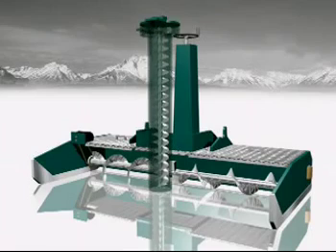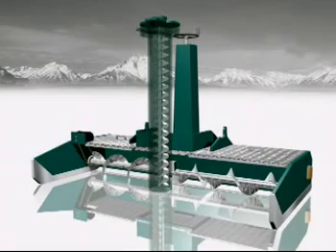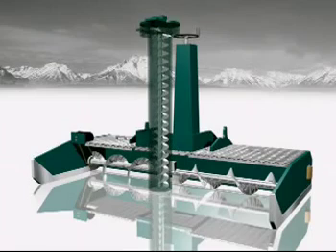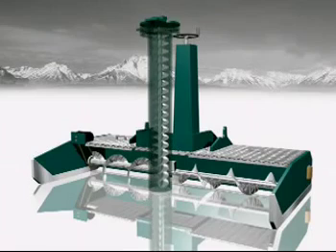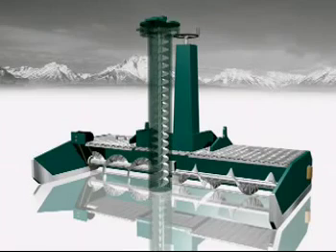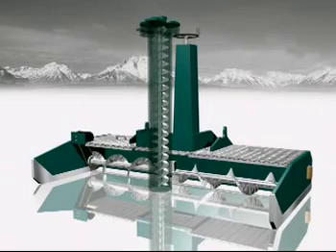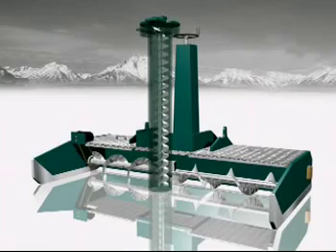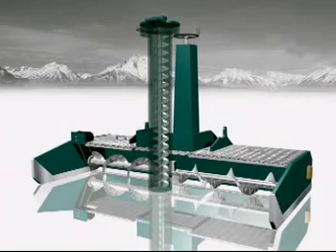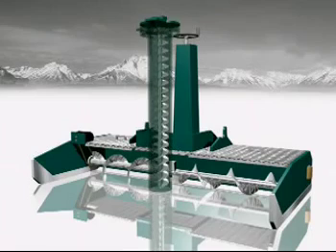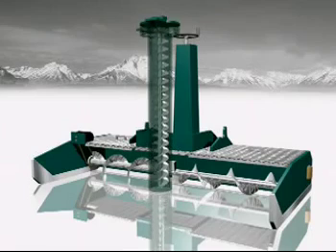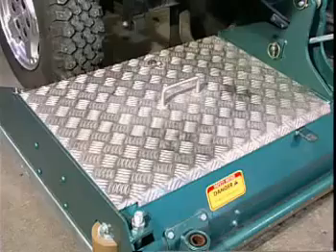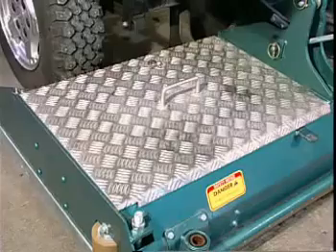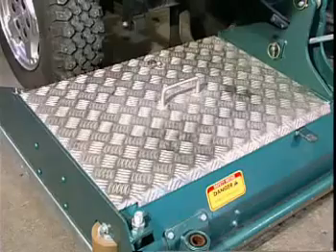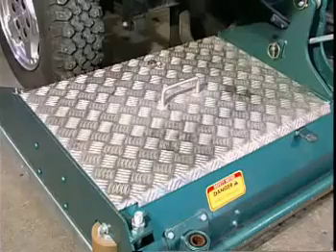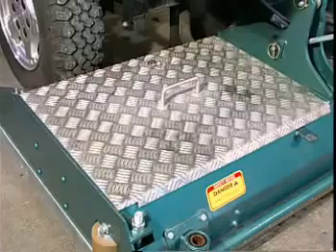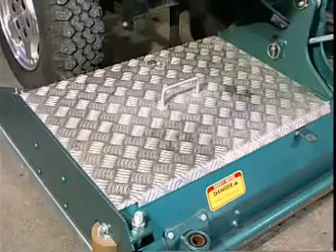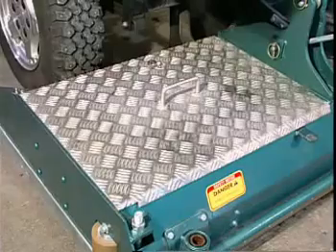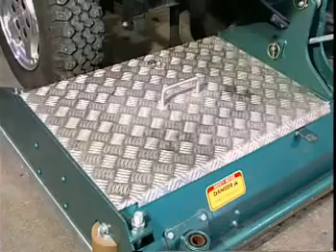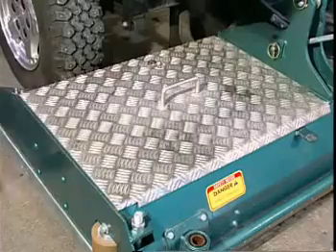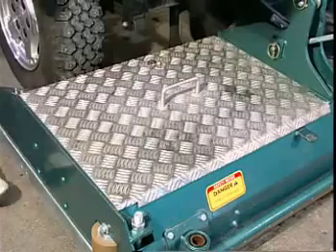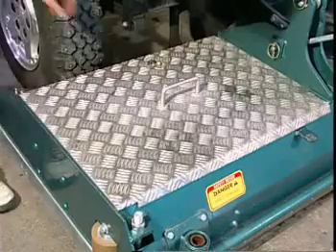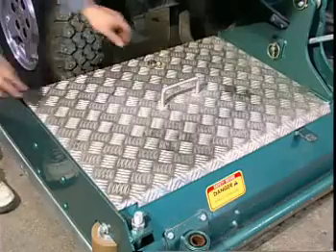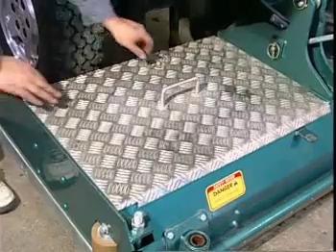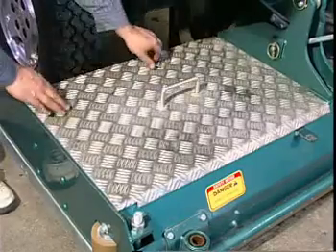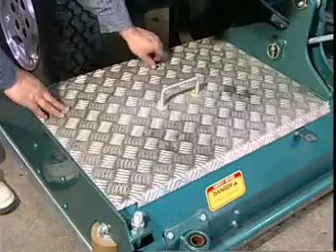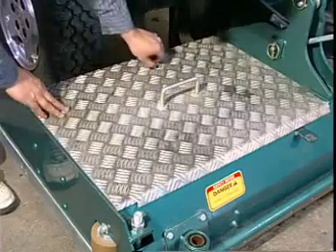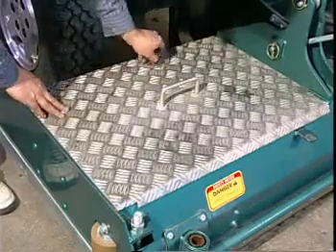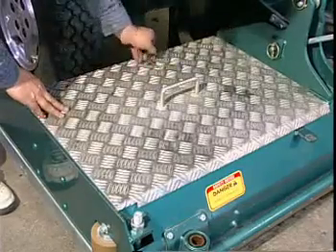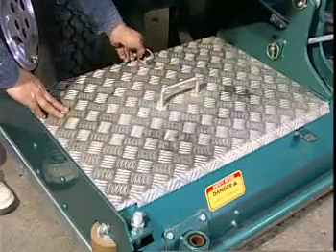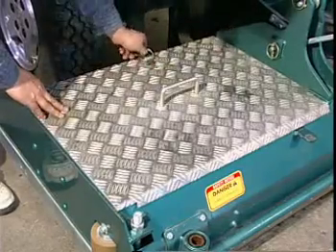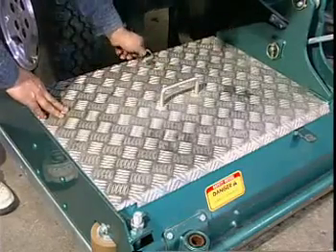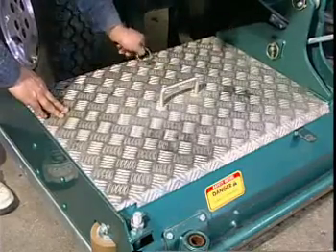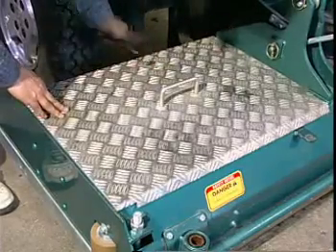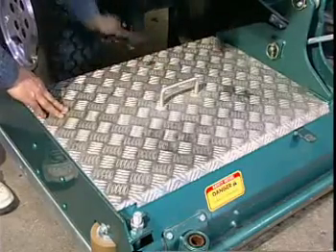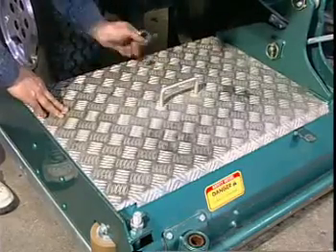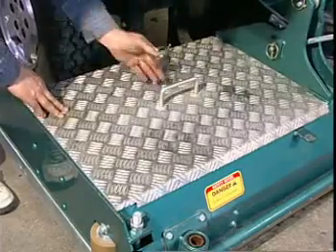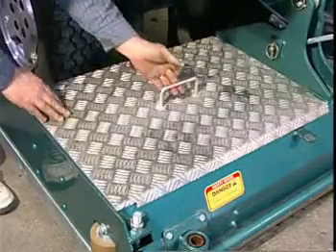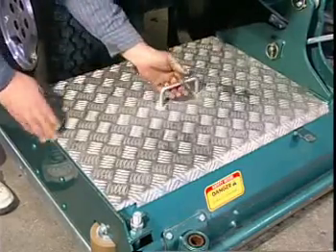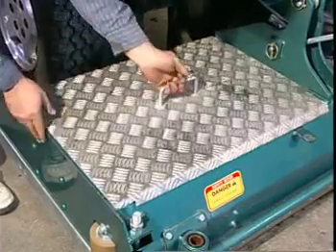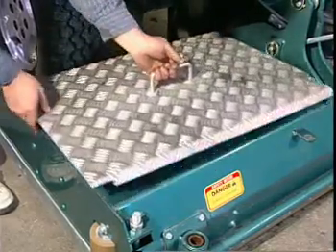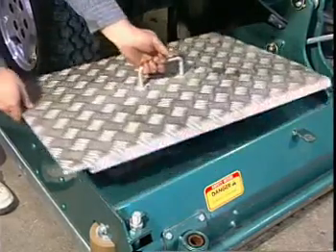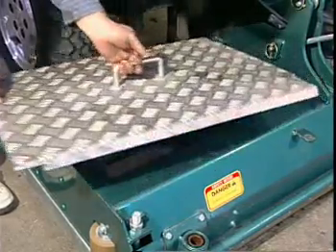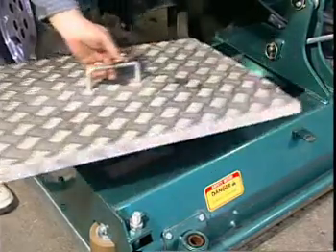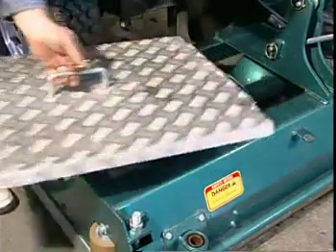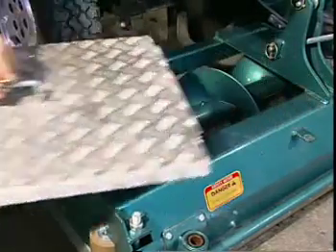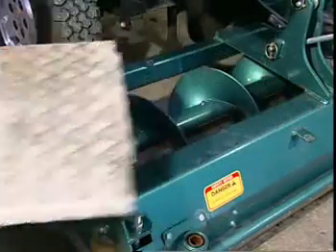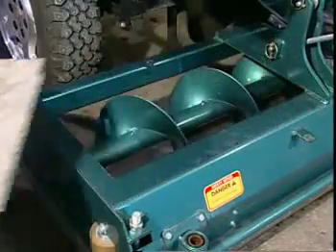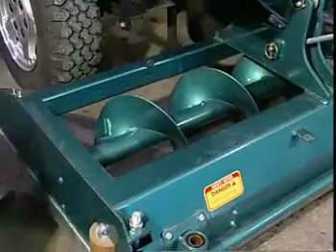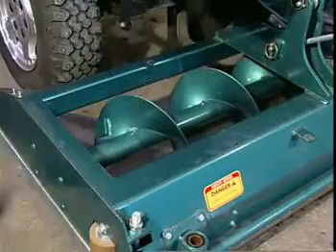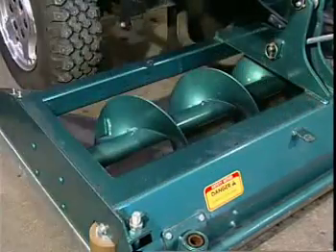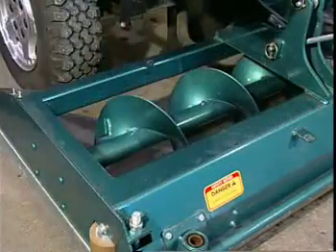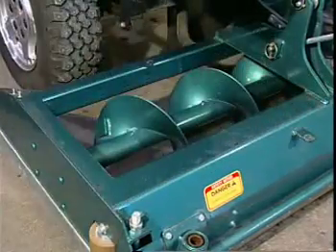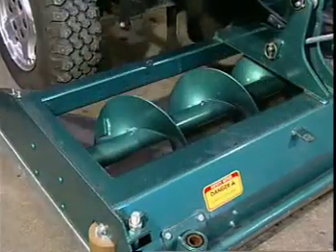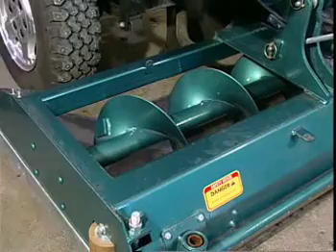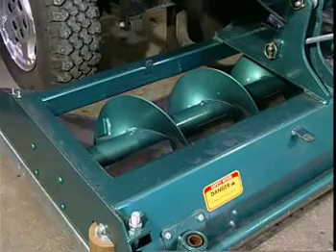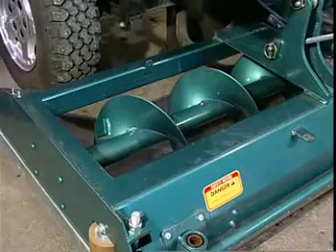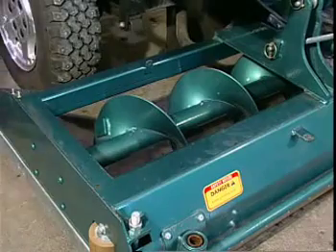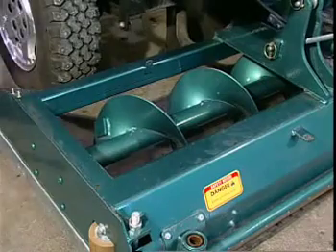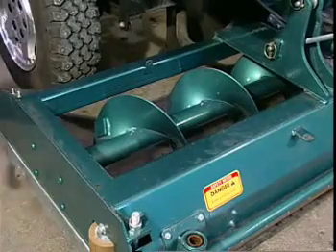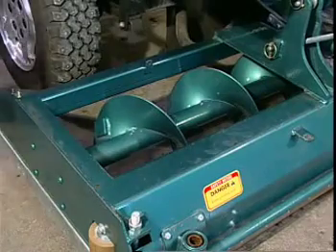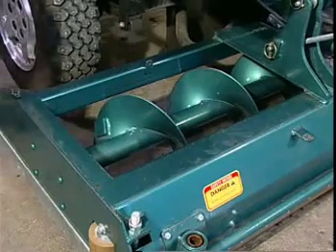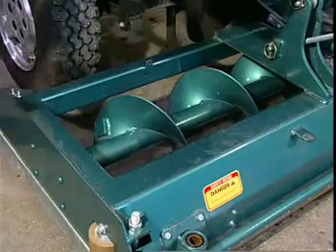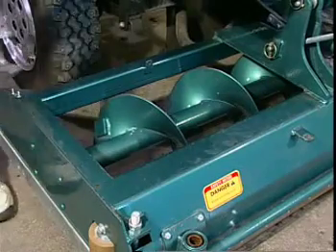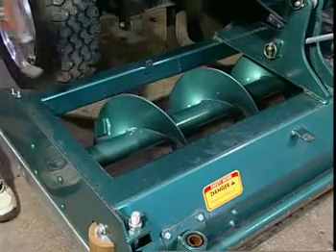Always remember, when using propane fuel, turn off the fuel supply prior to turning off the engine.